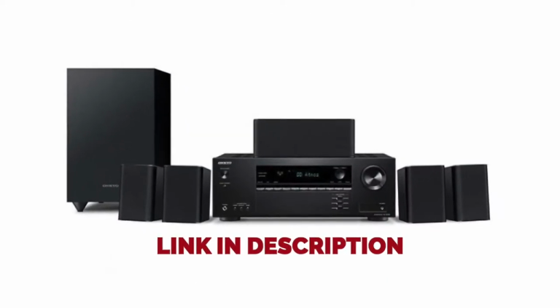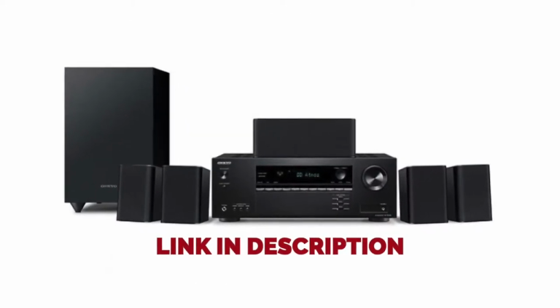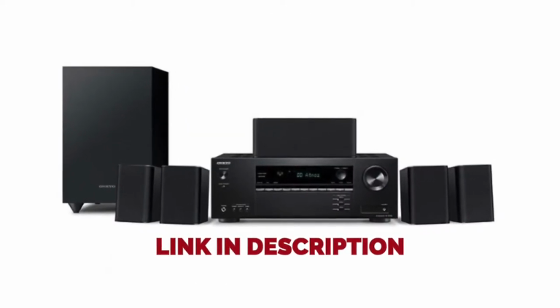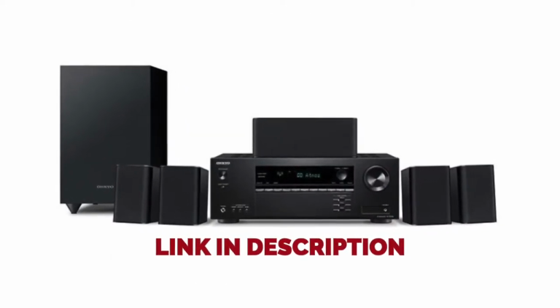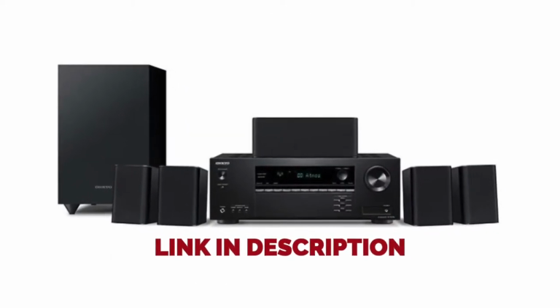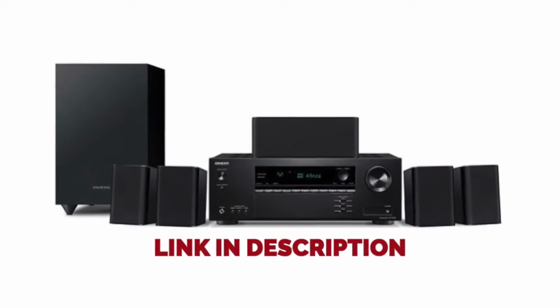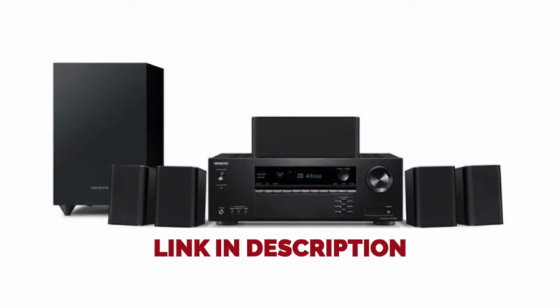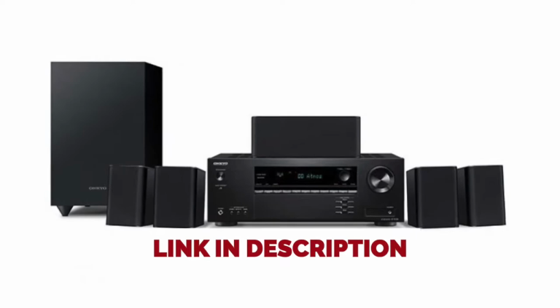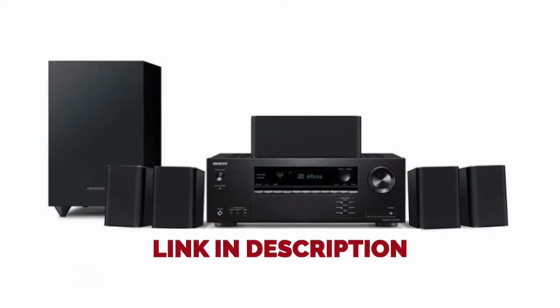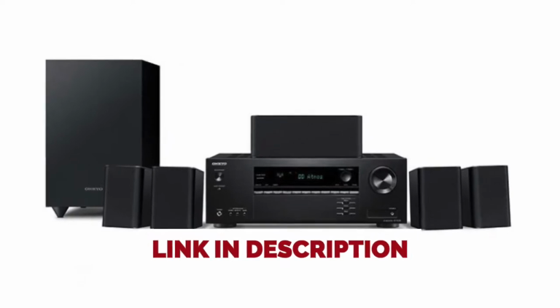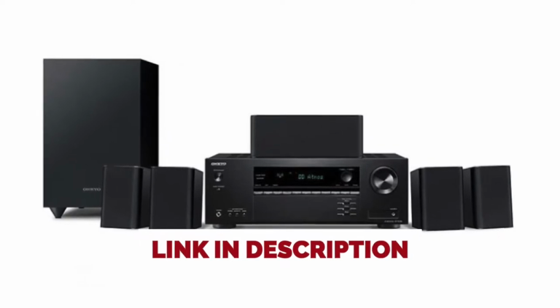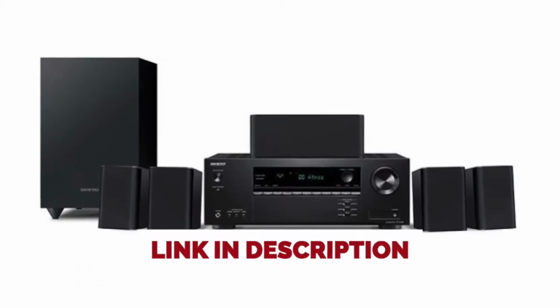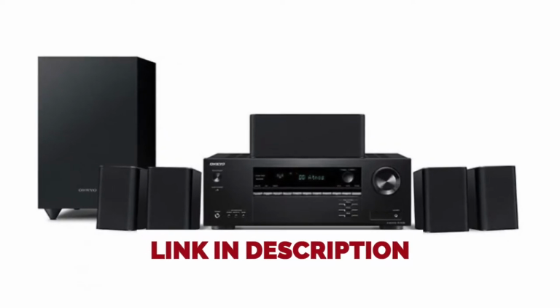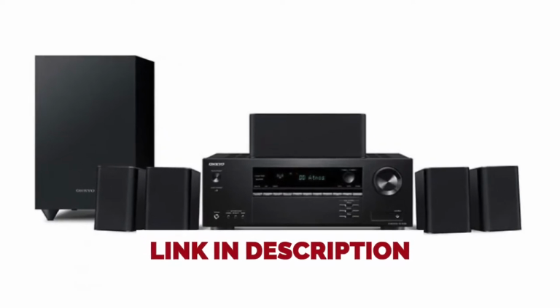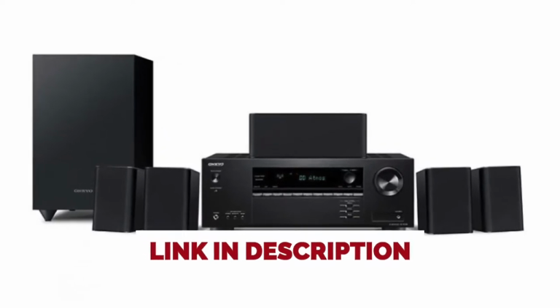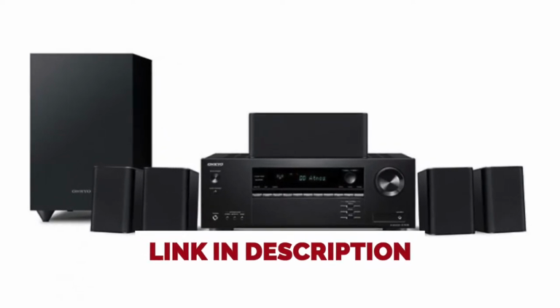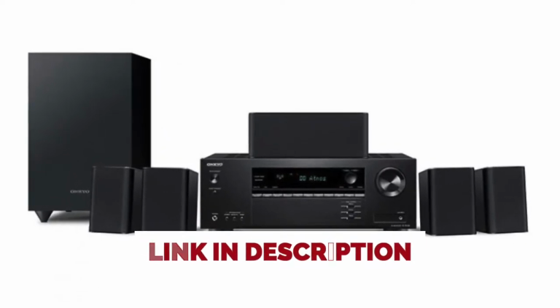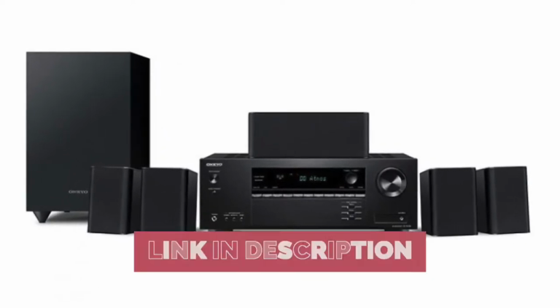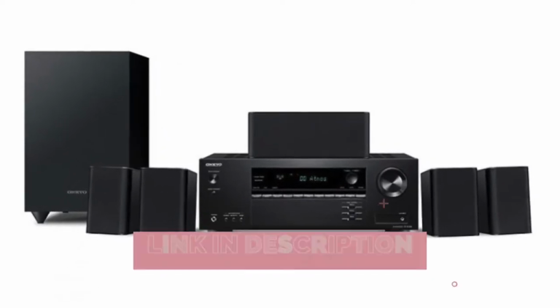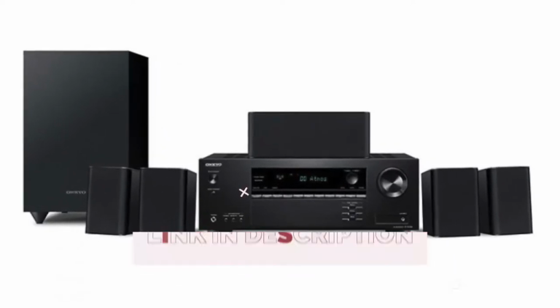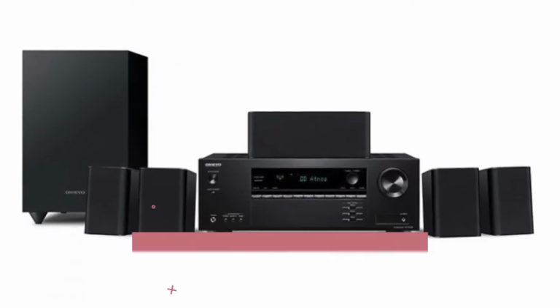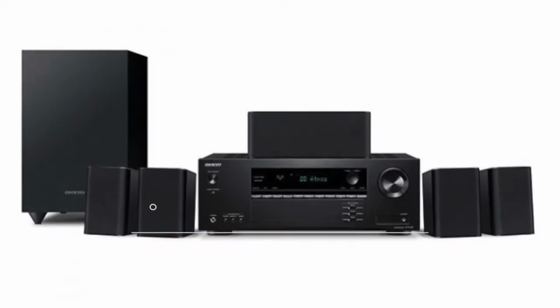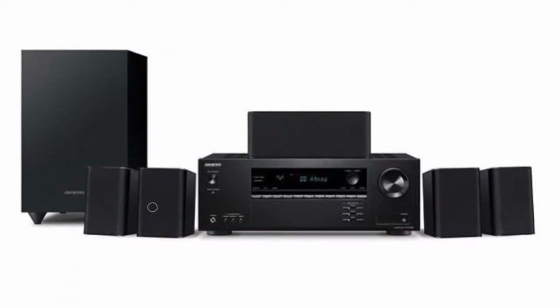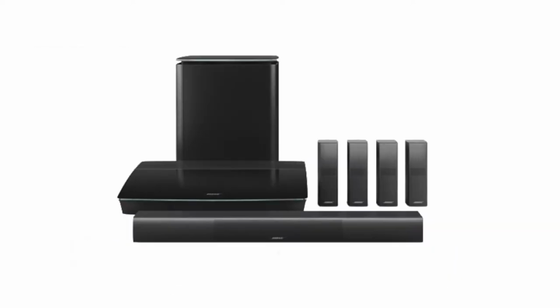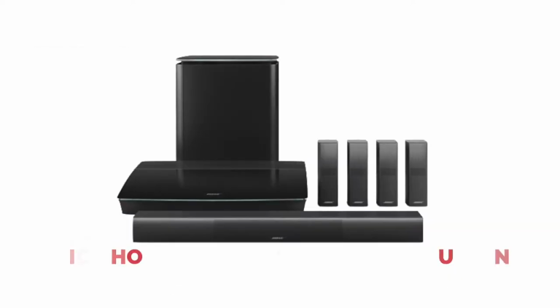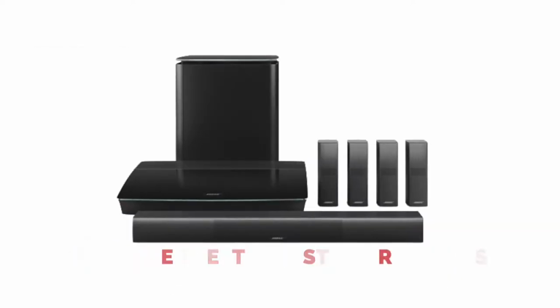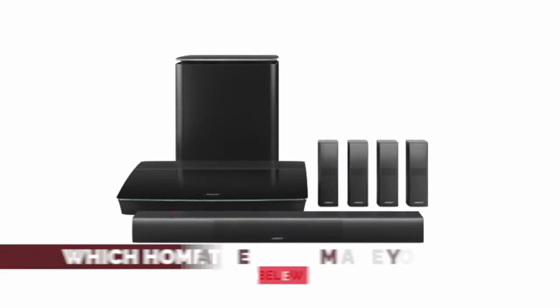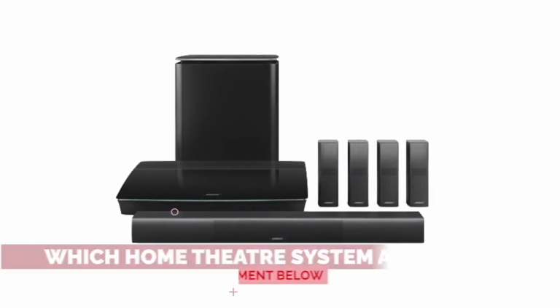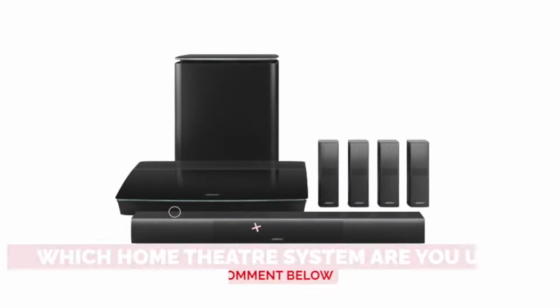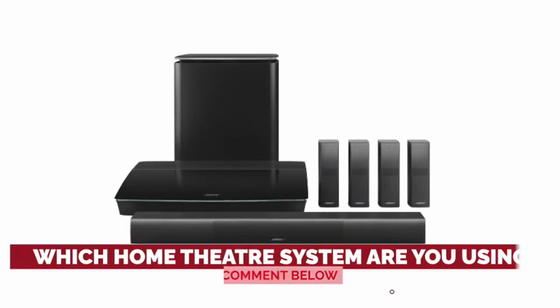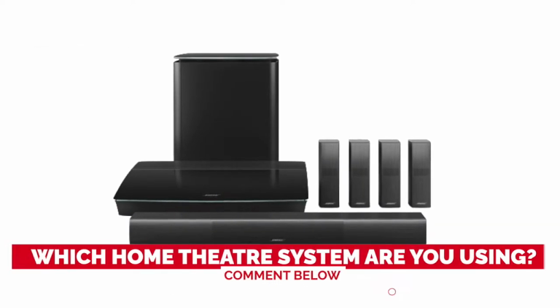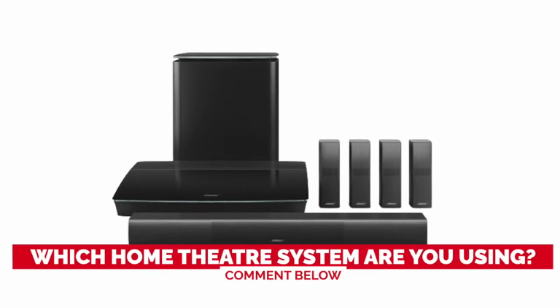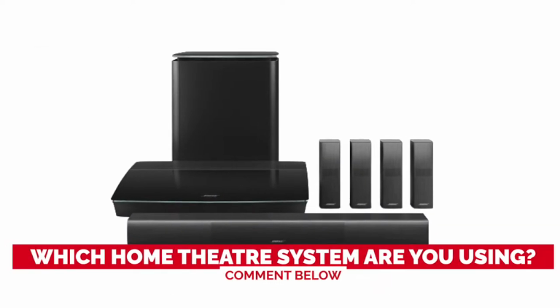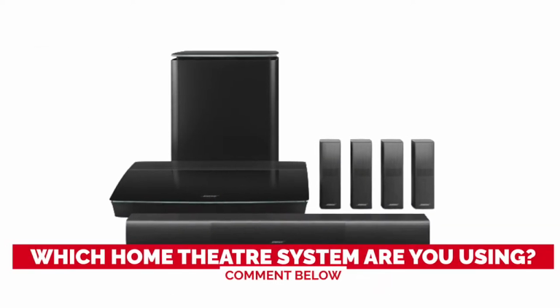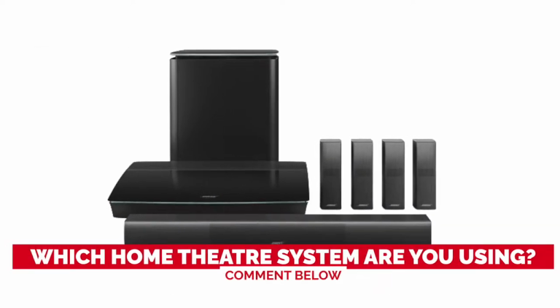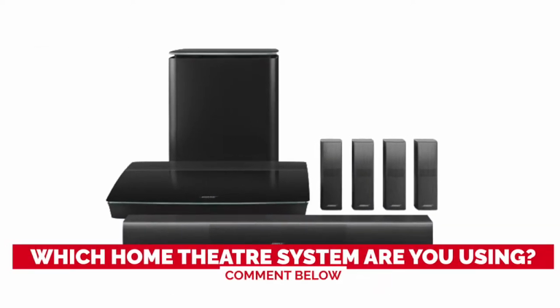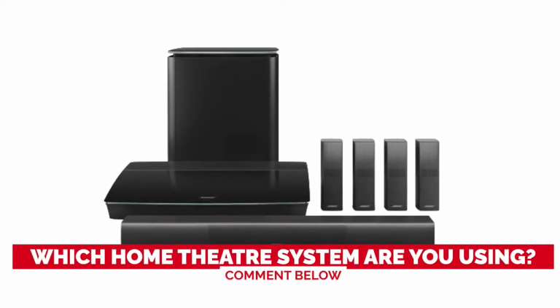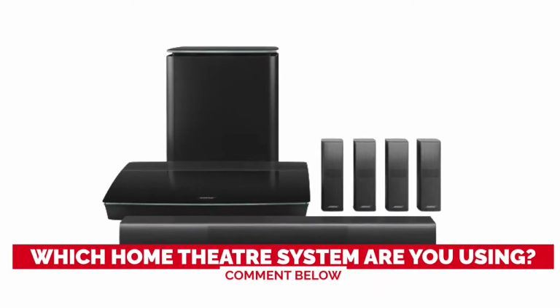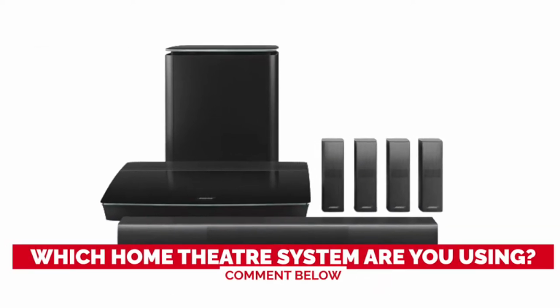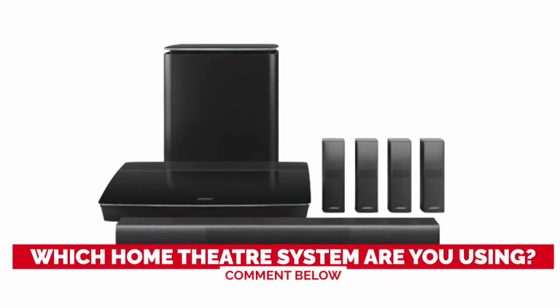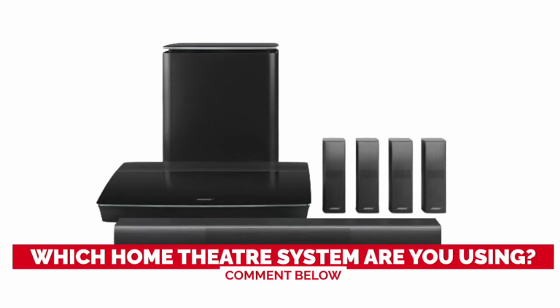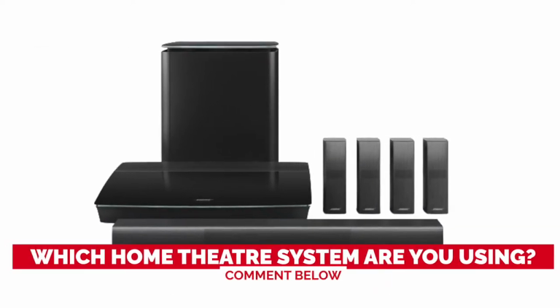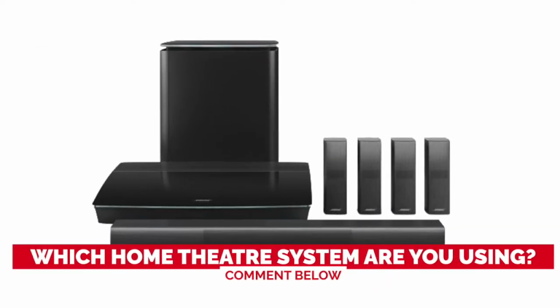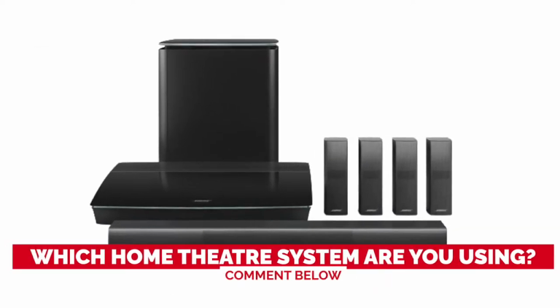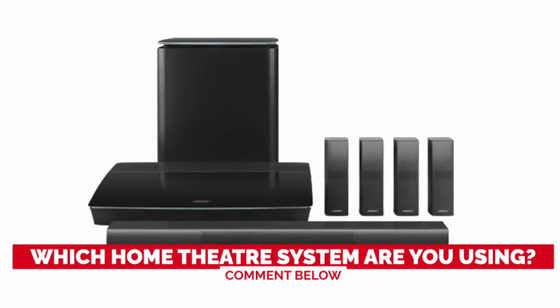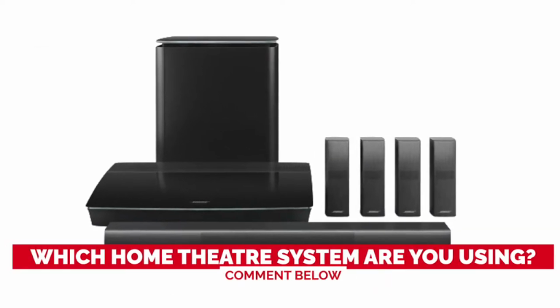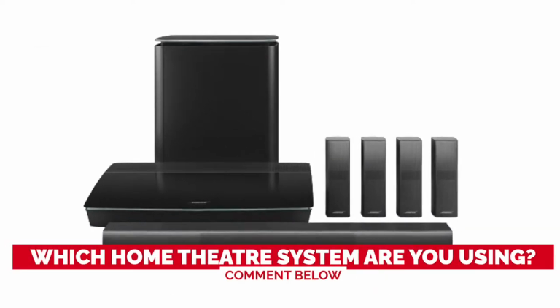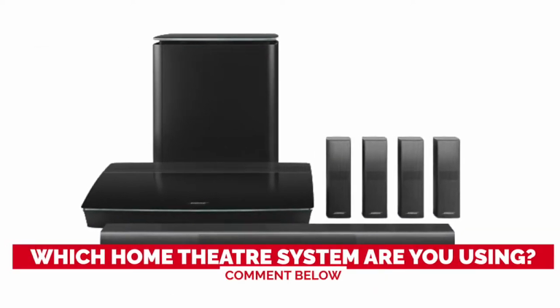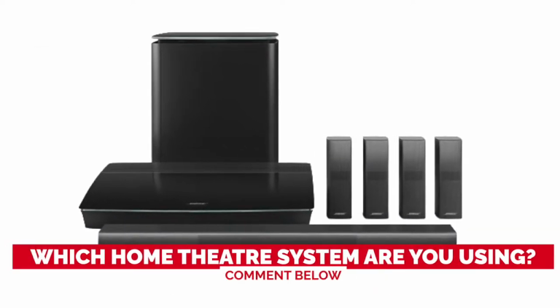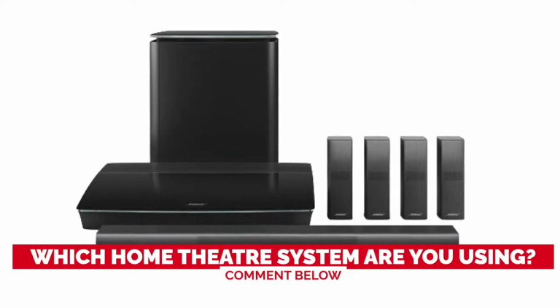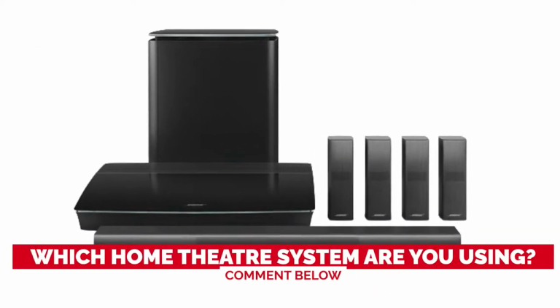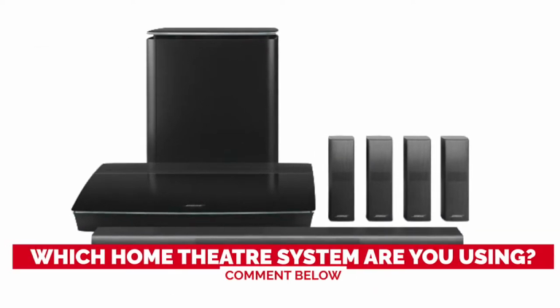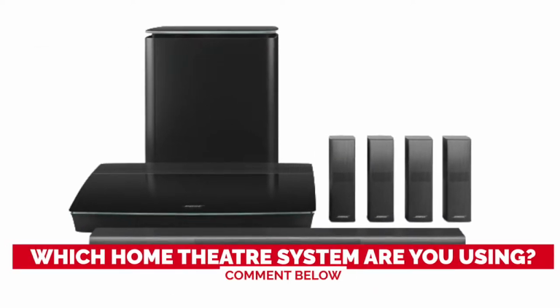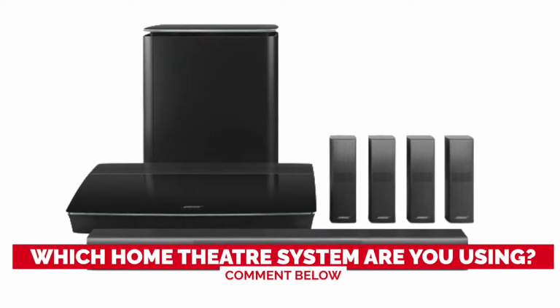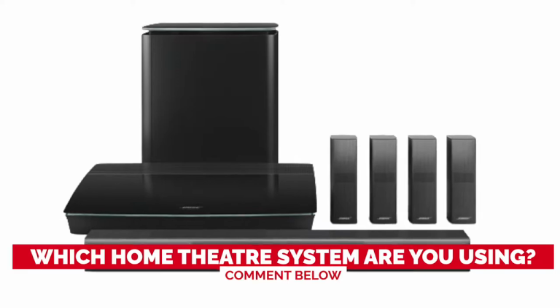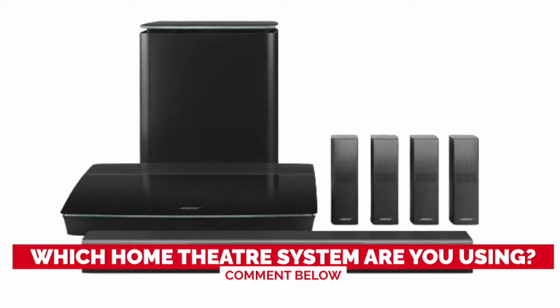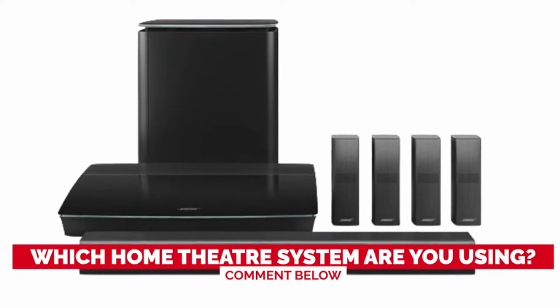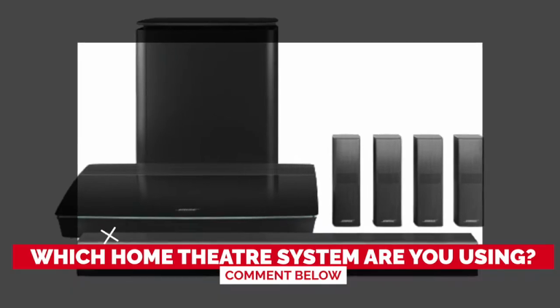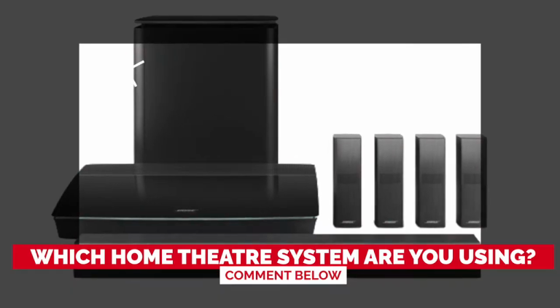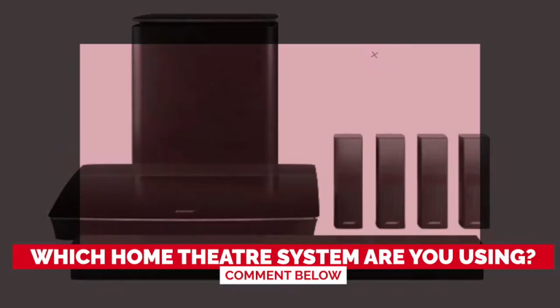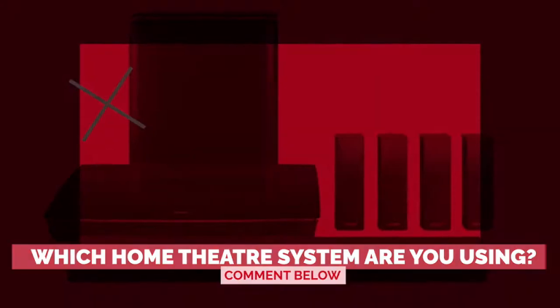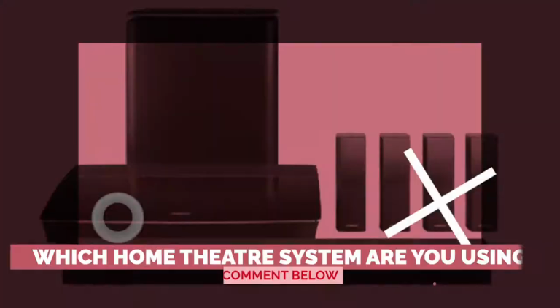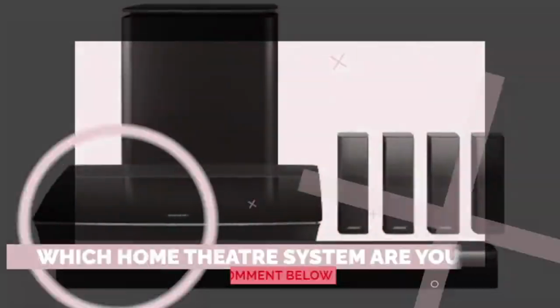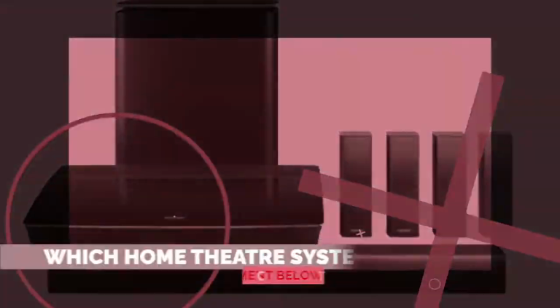Before we start, I have a question for you guys. Which home theater system are you using right now, and how do you like it? Let me know in the comments.